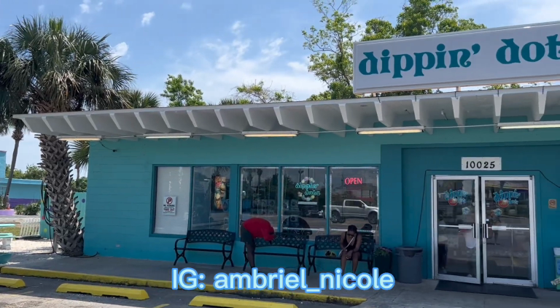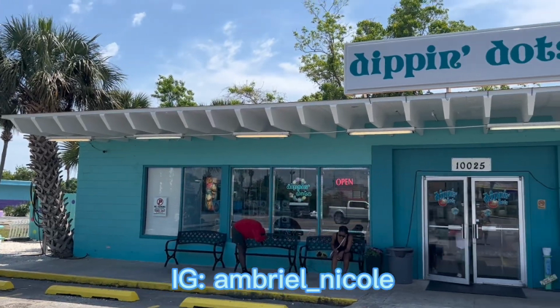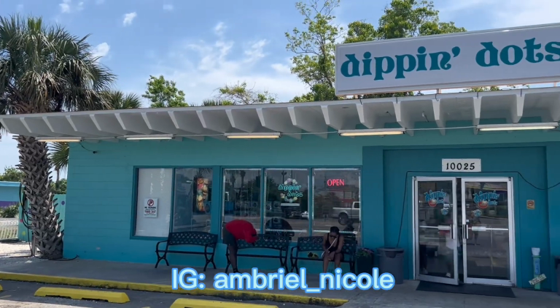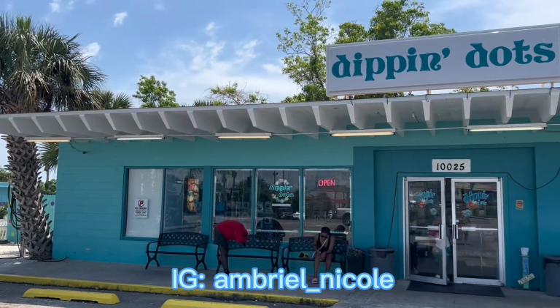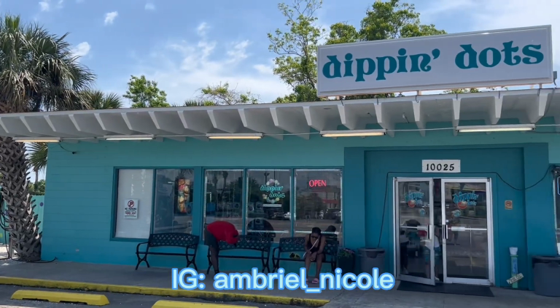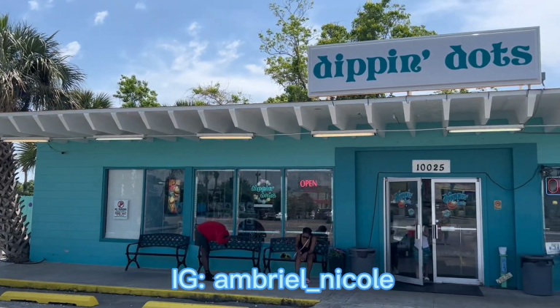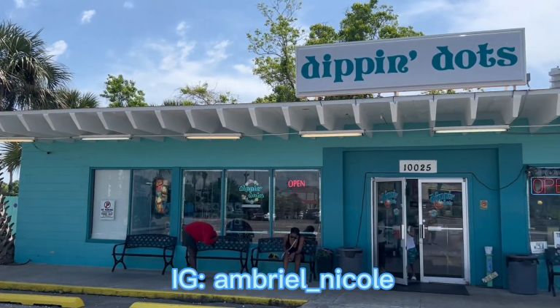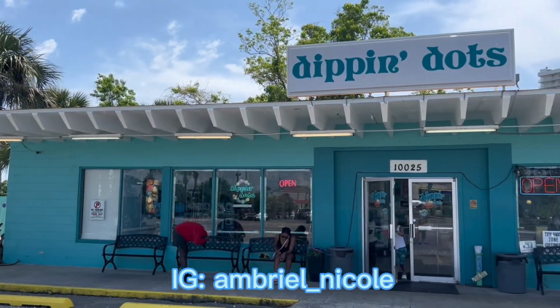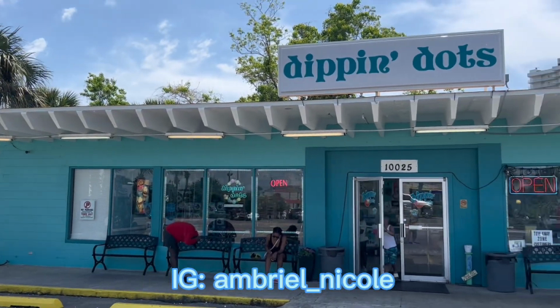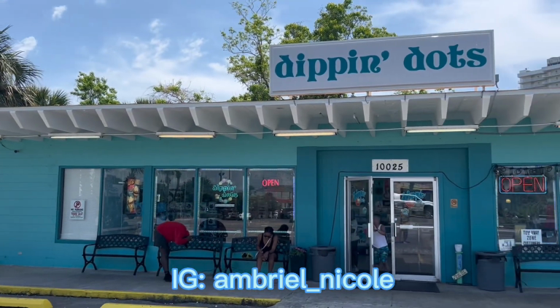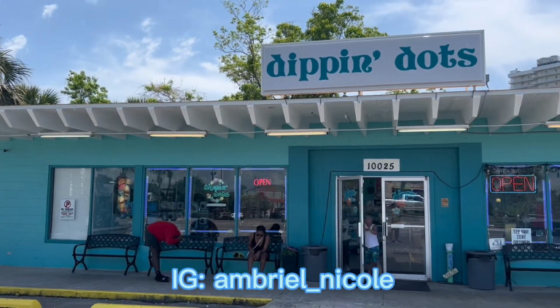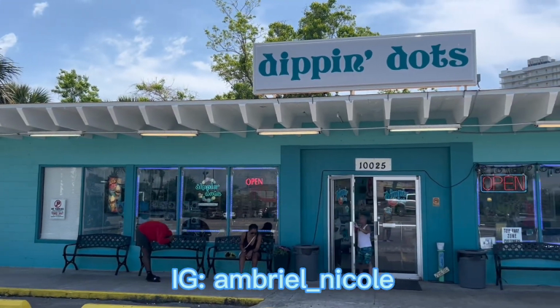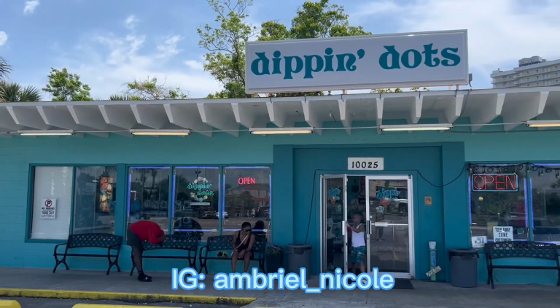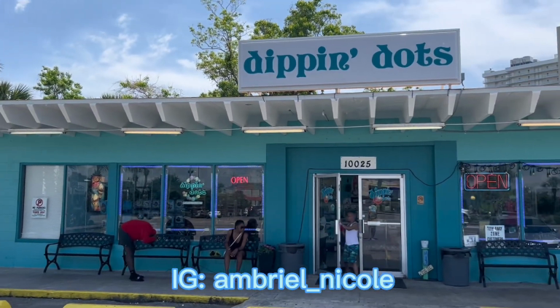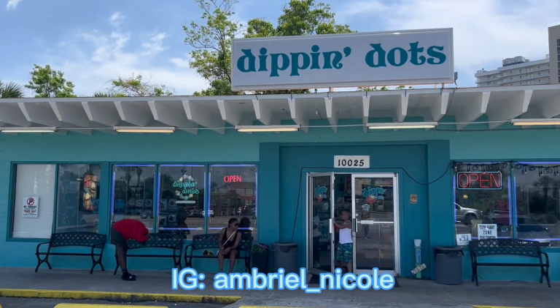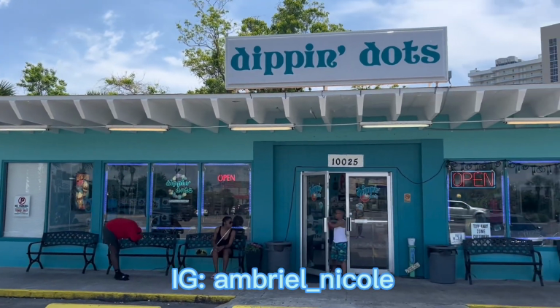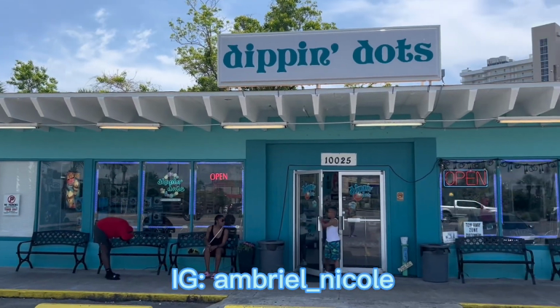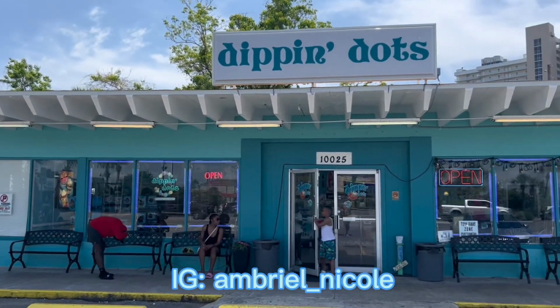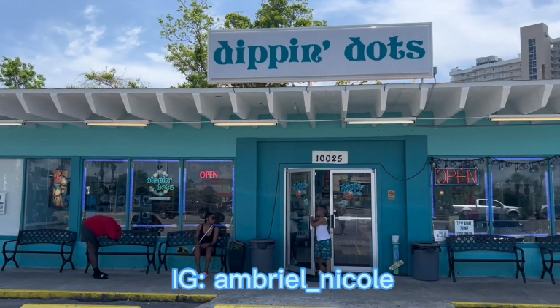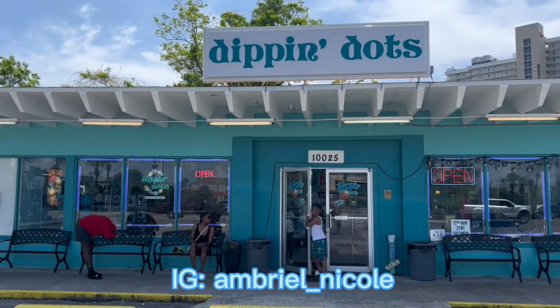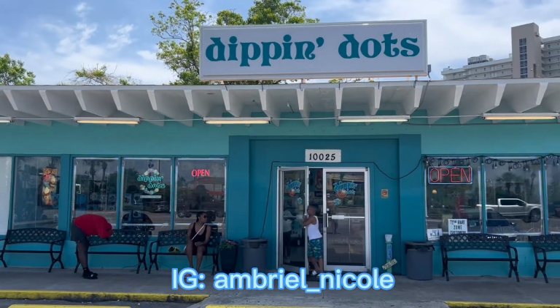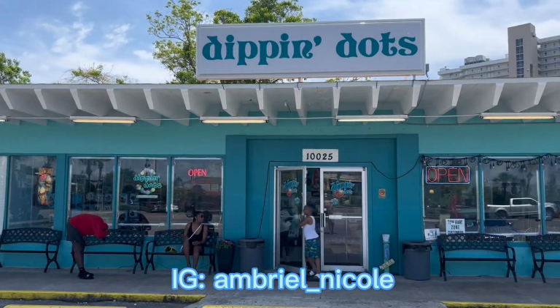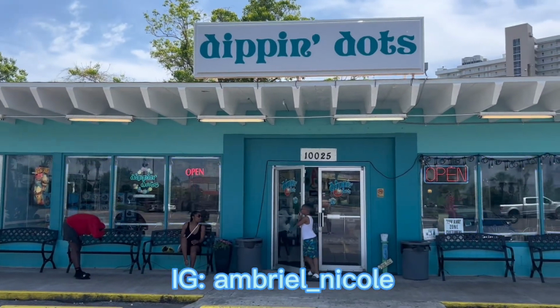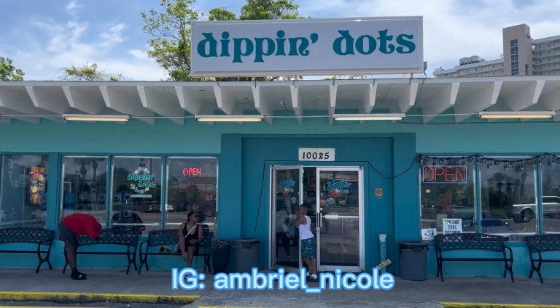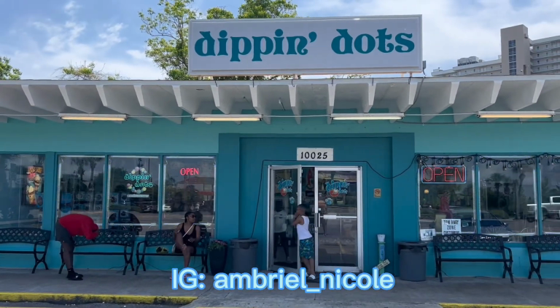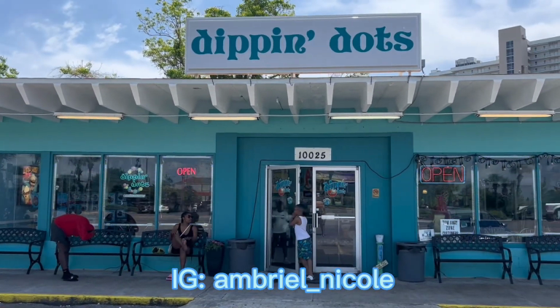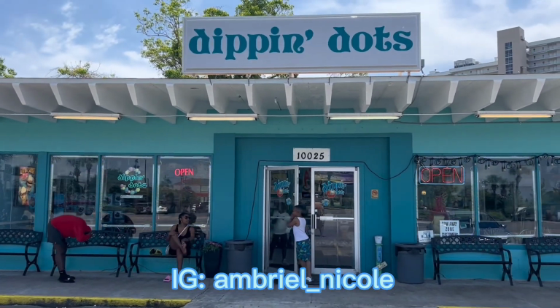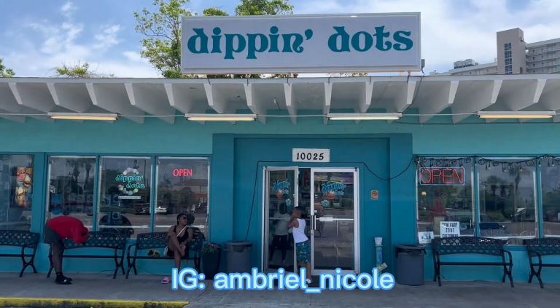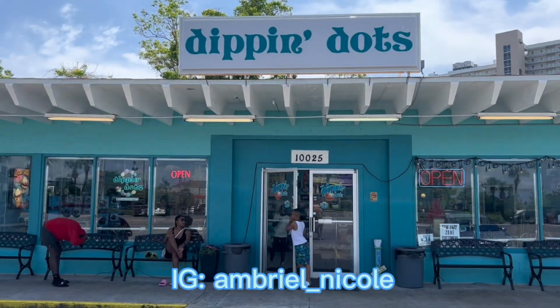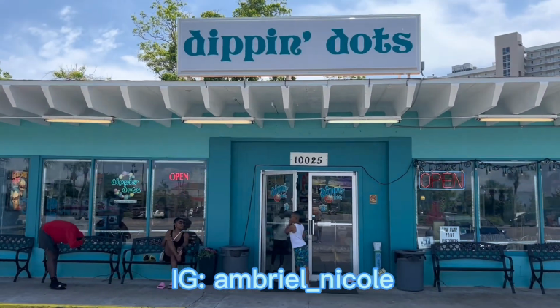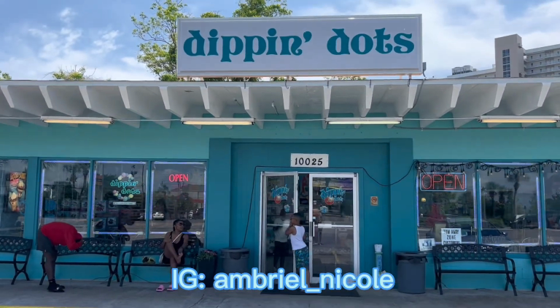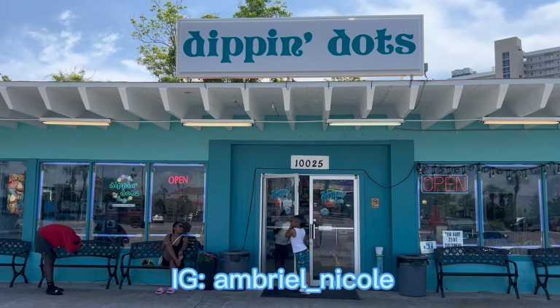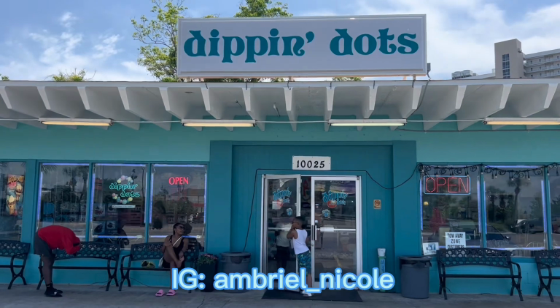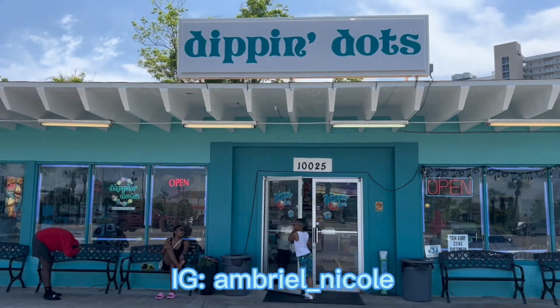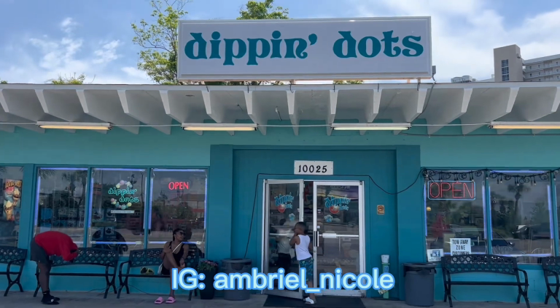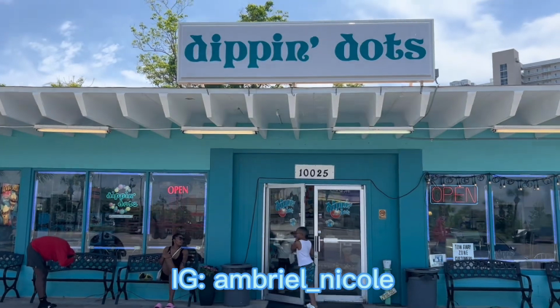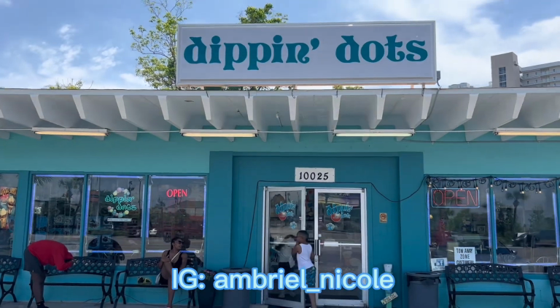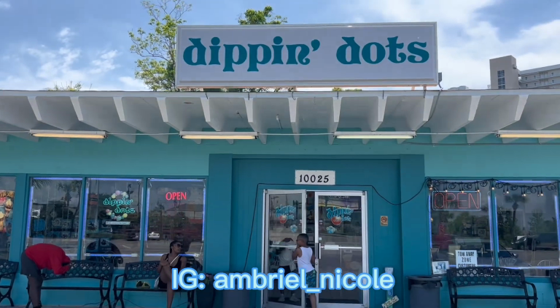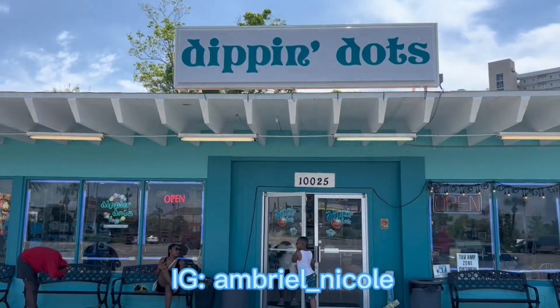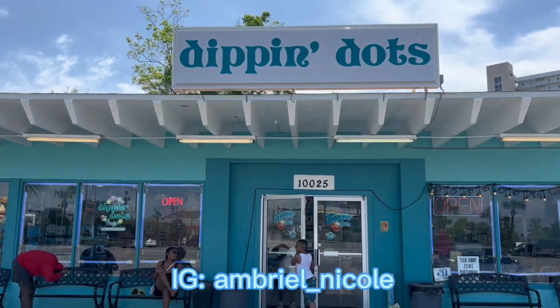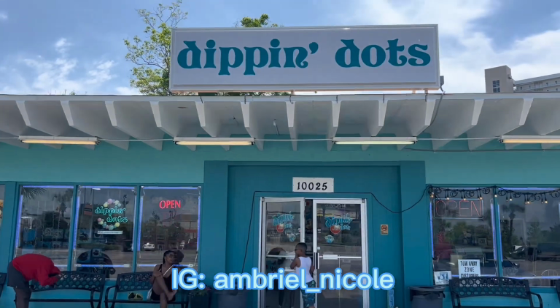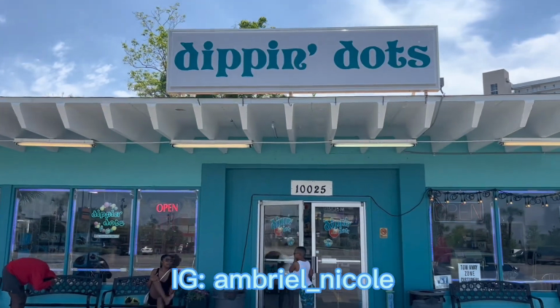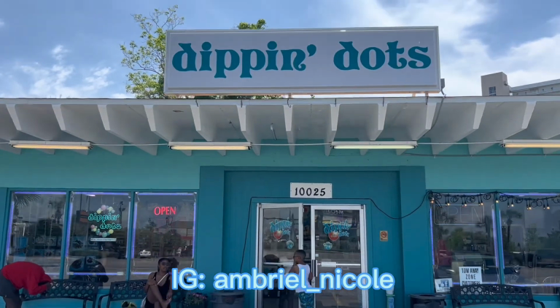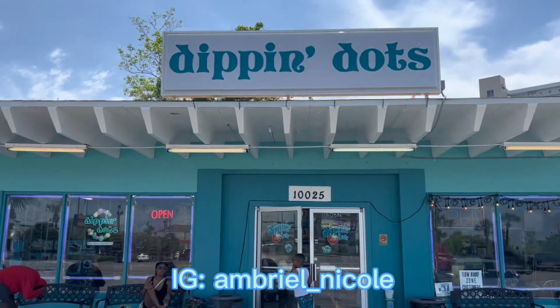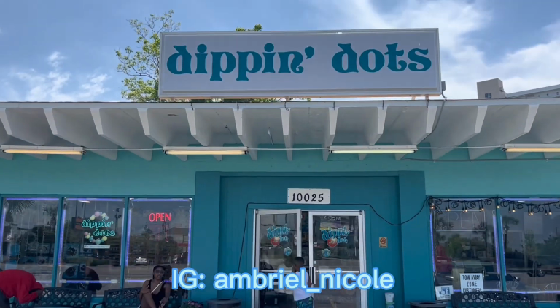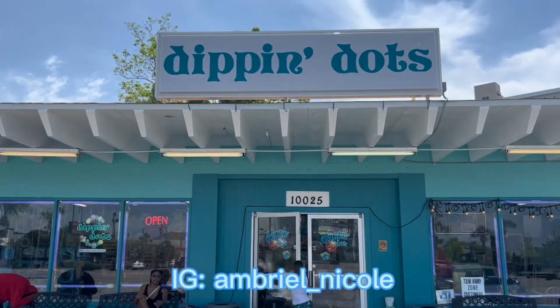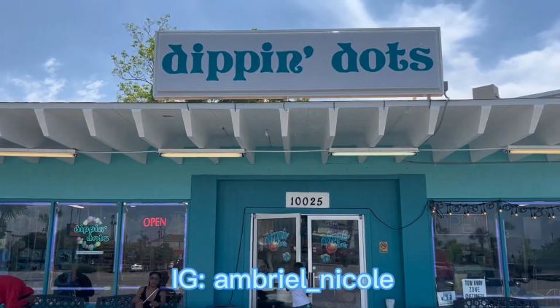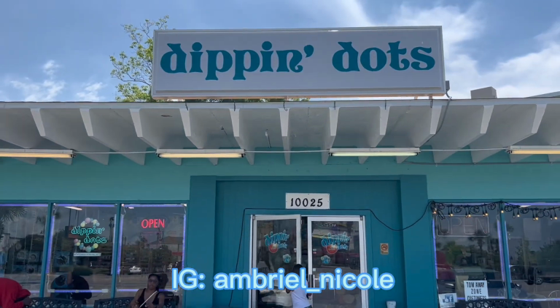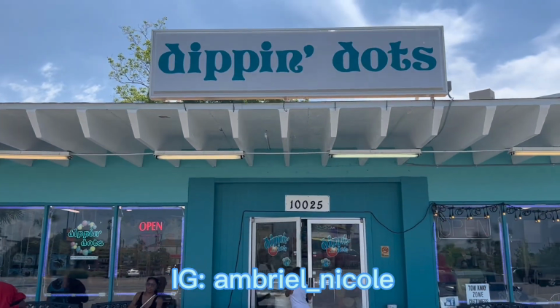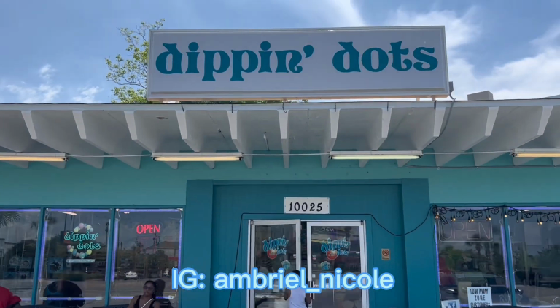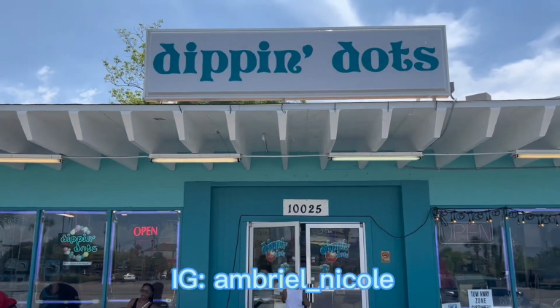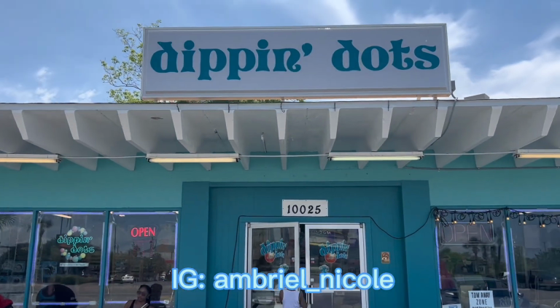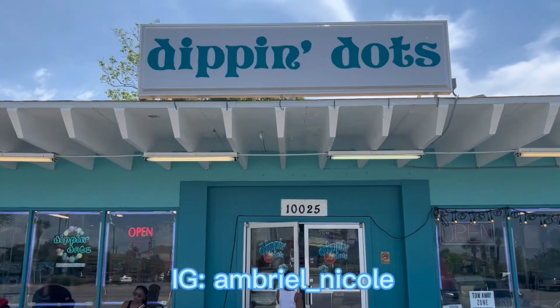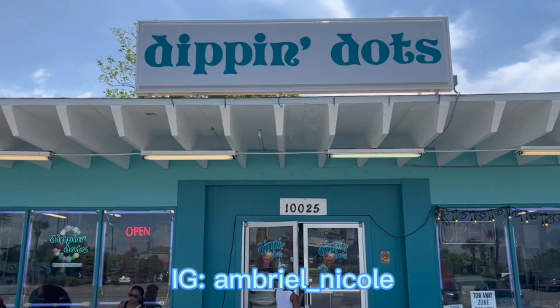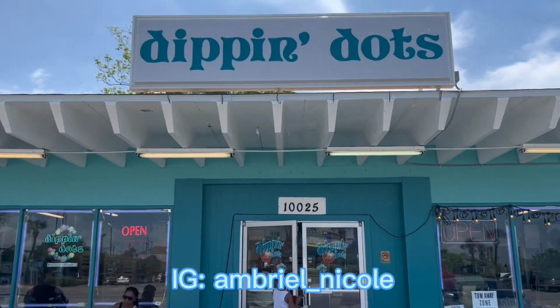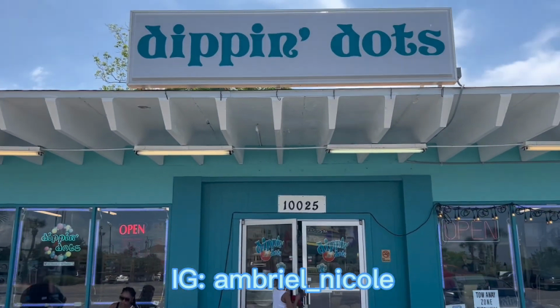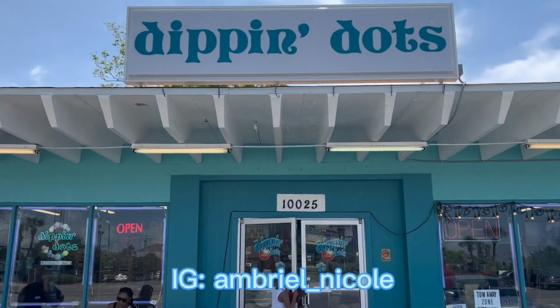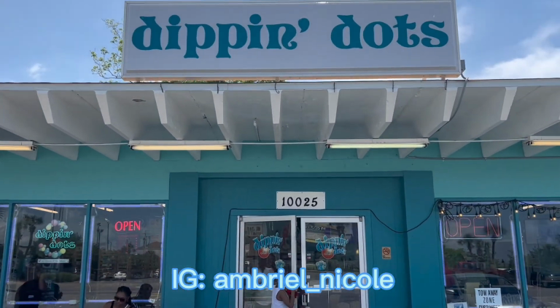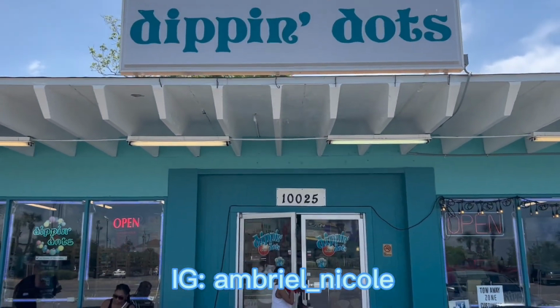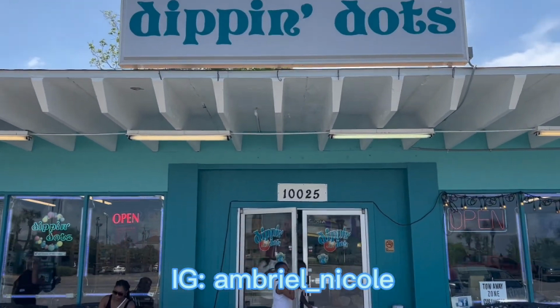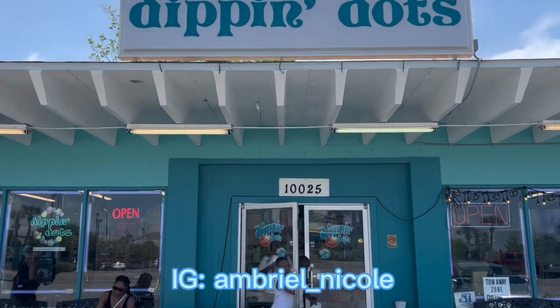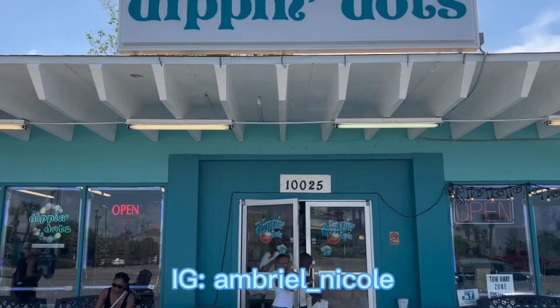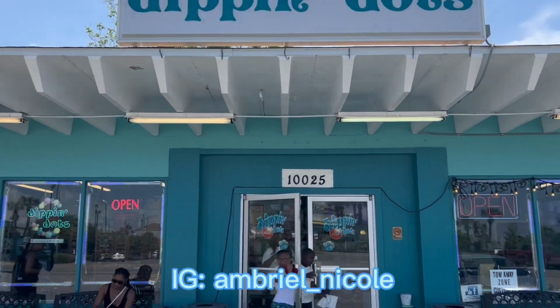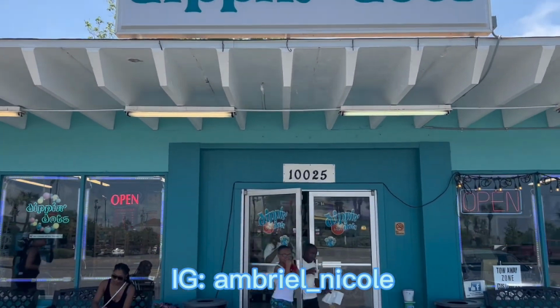All right y'all, you know we had to come to Naya's favorite — Dippin' Dots. She loved to get these from the convenience store.